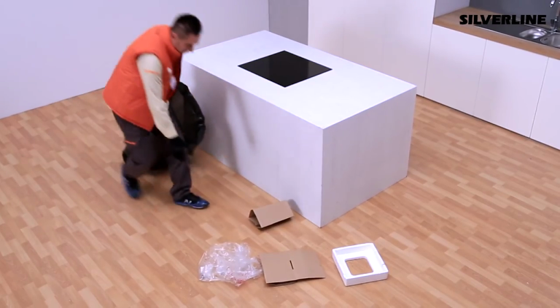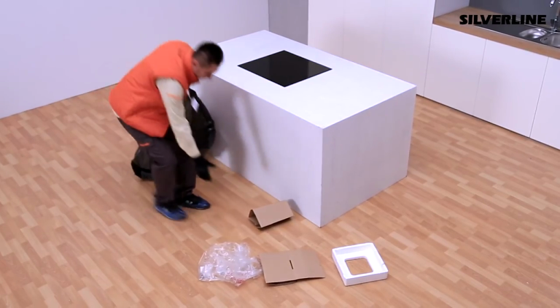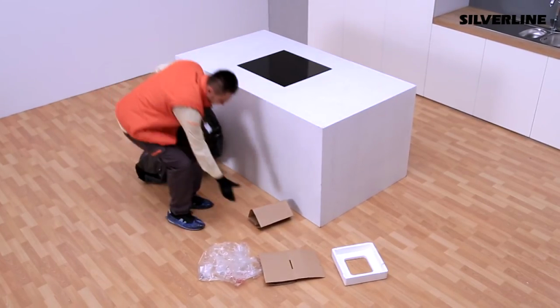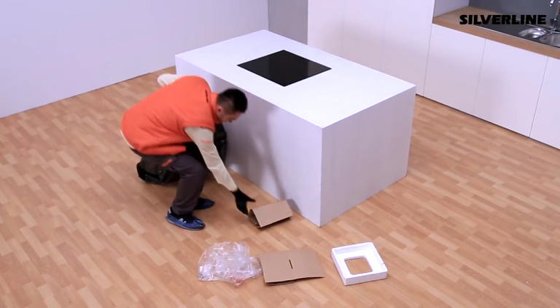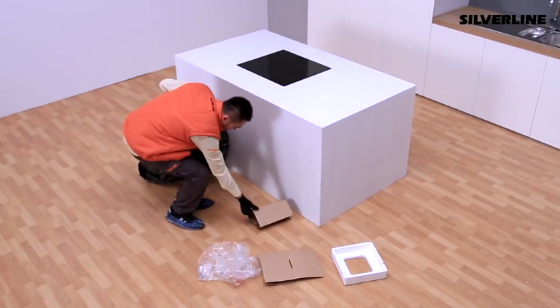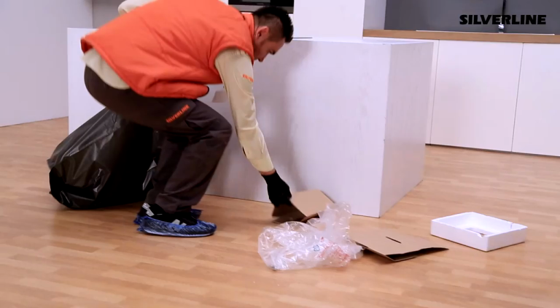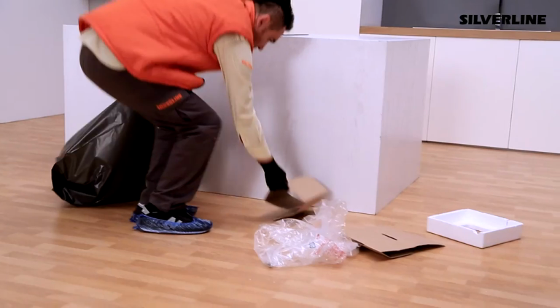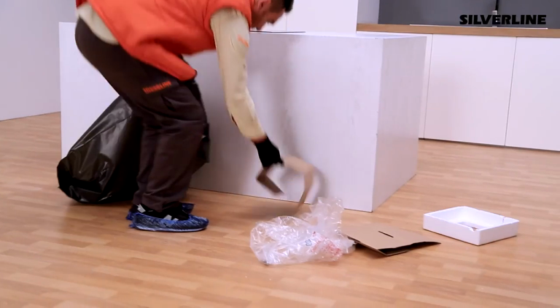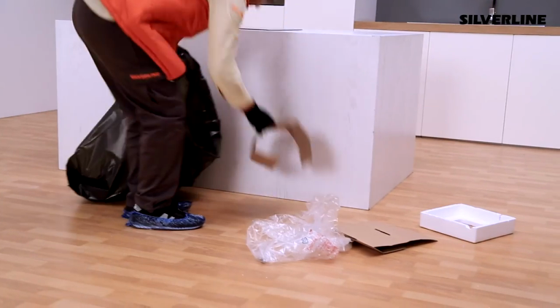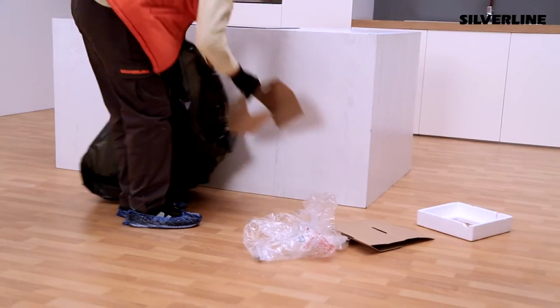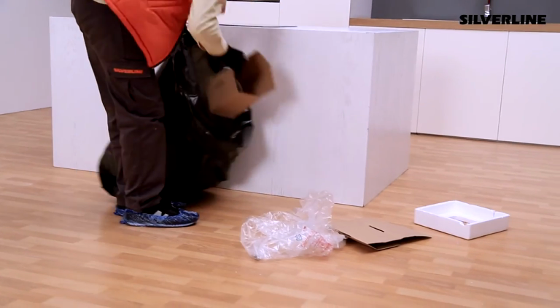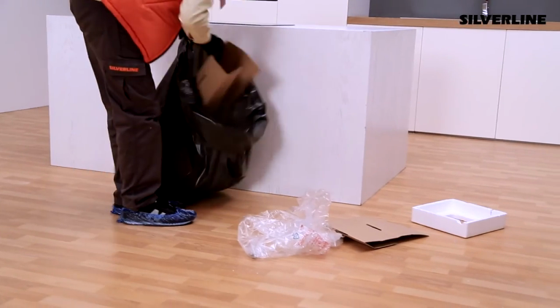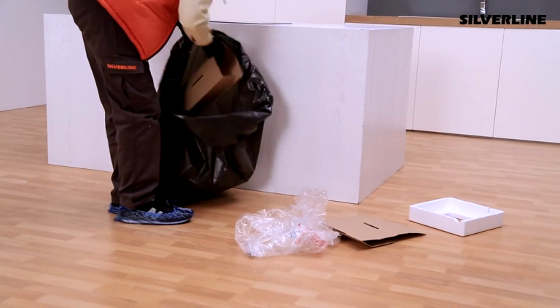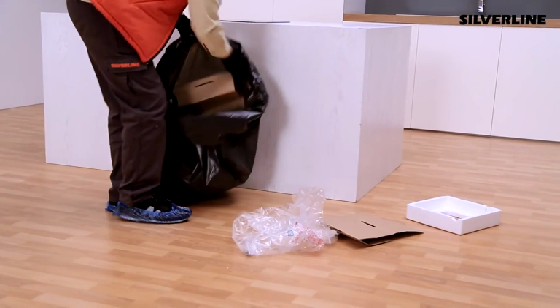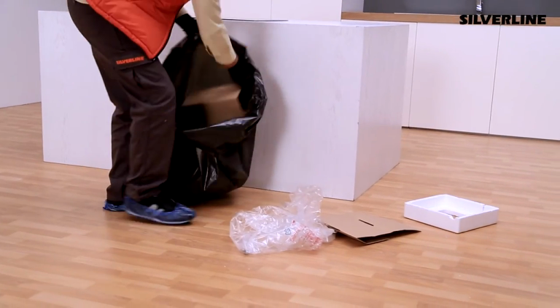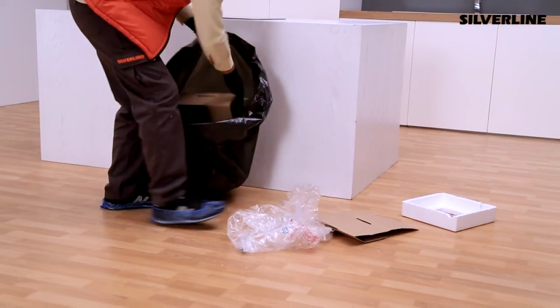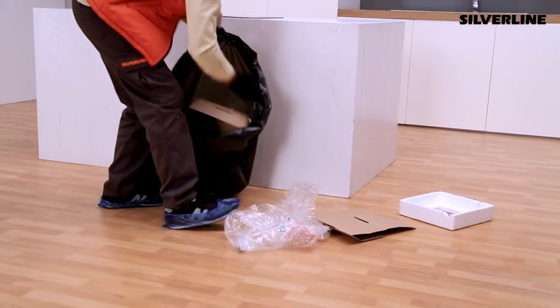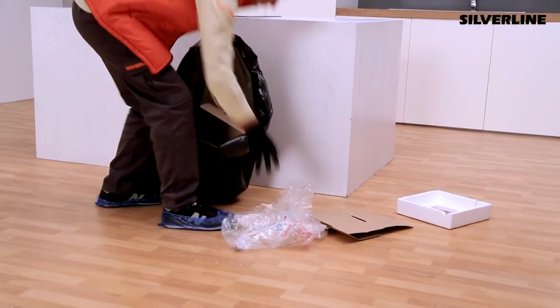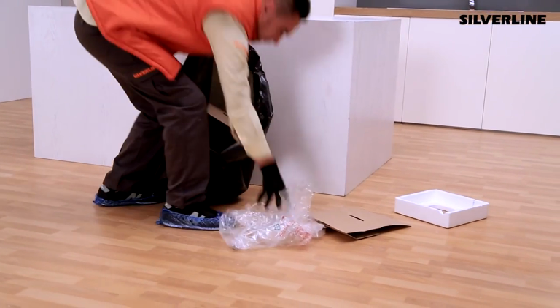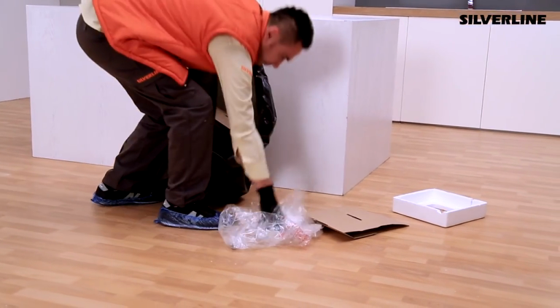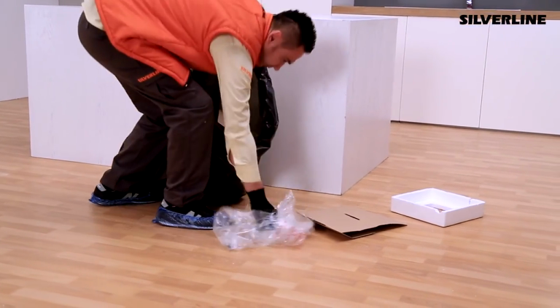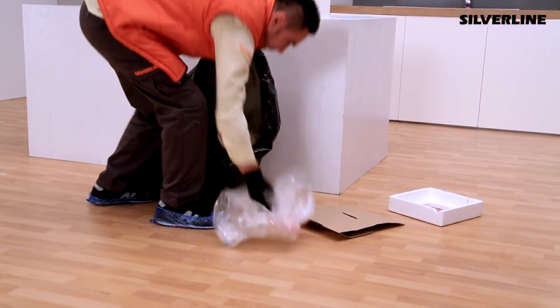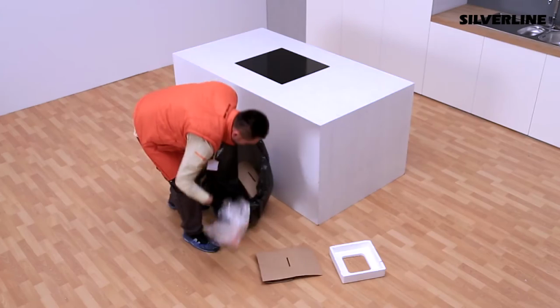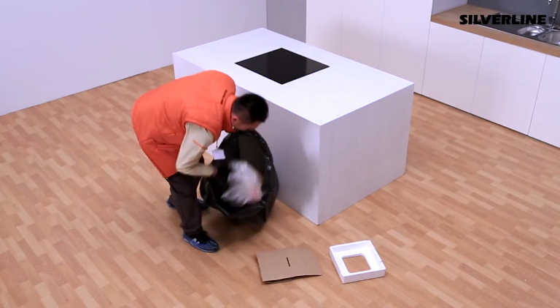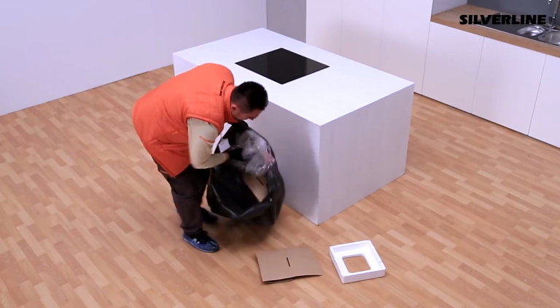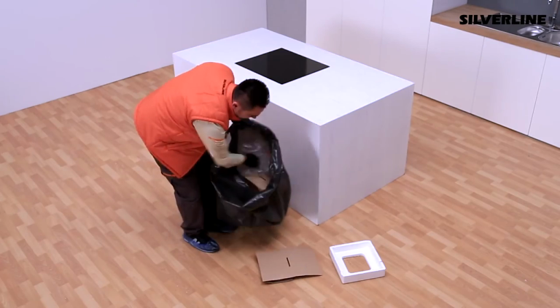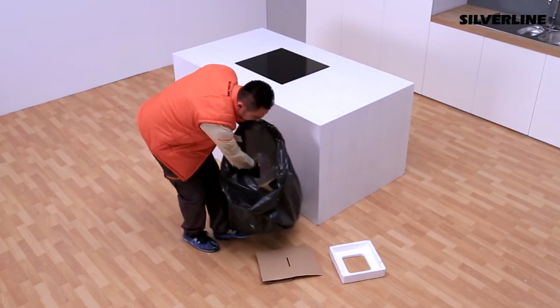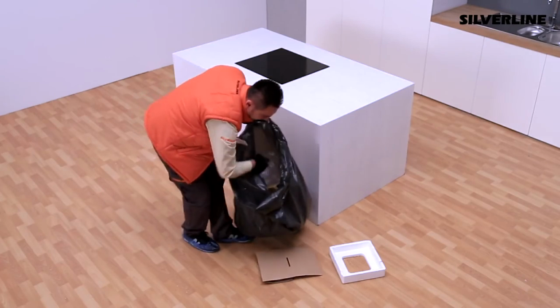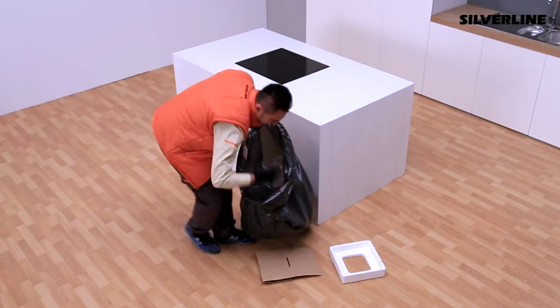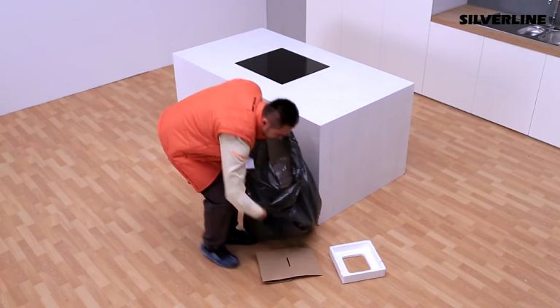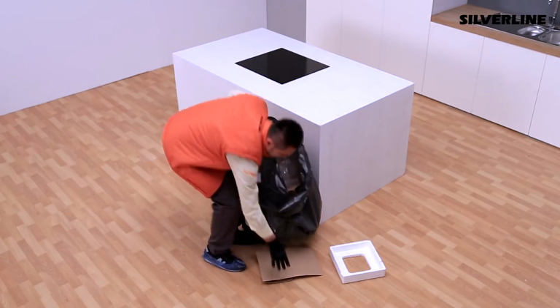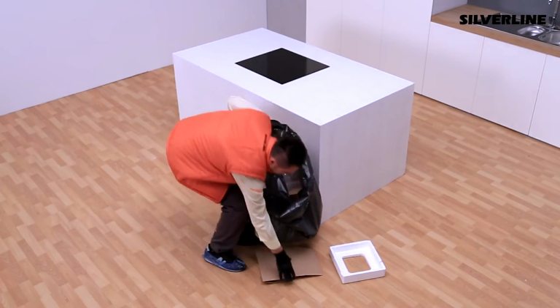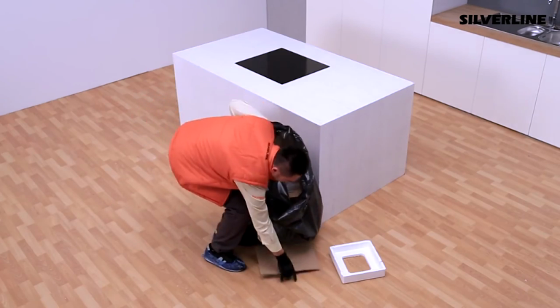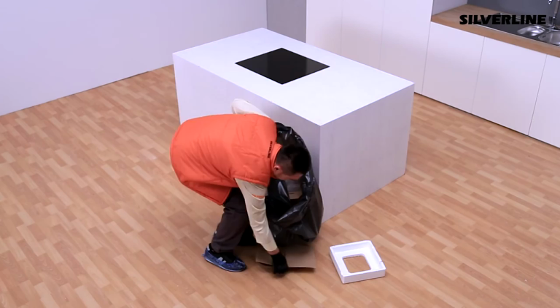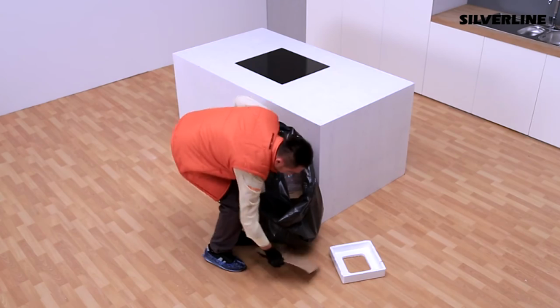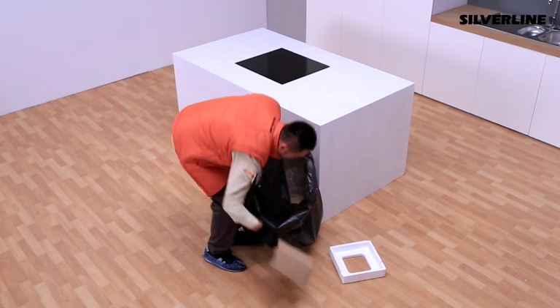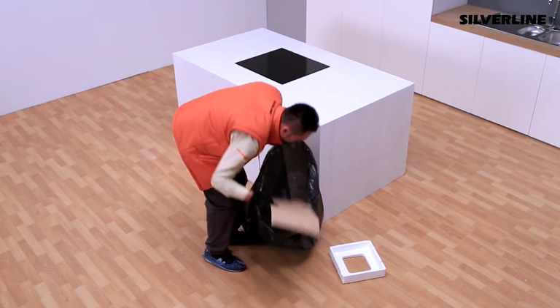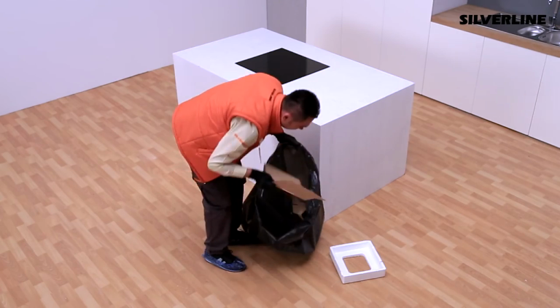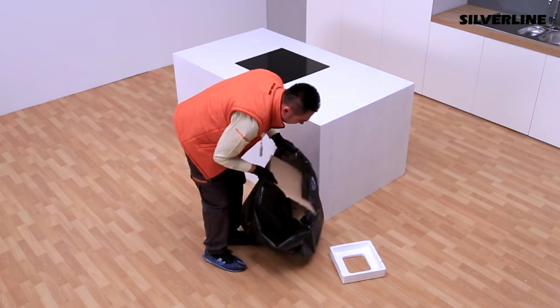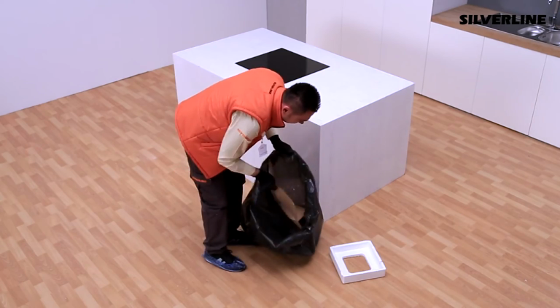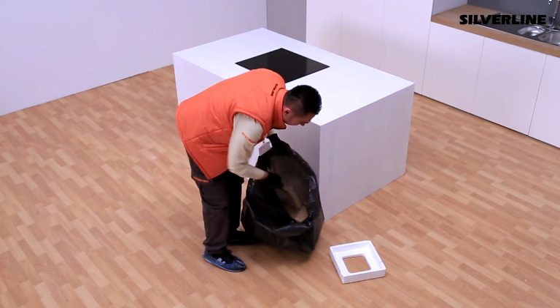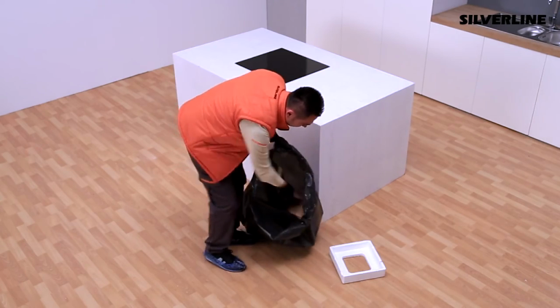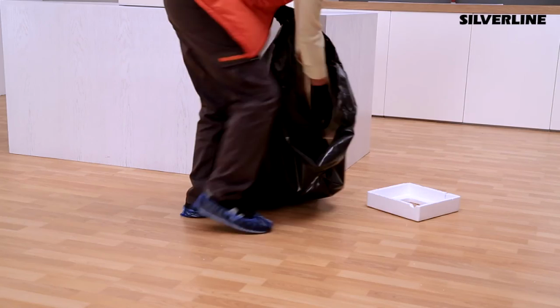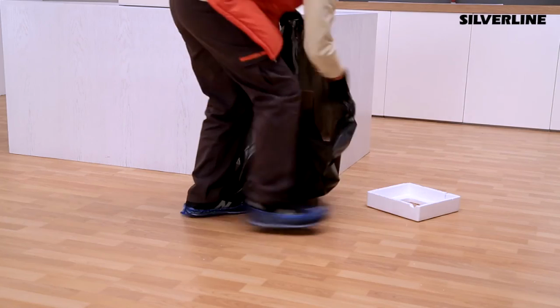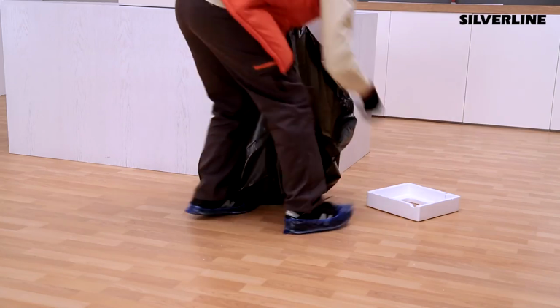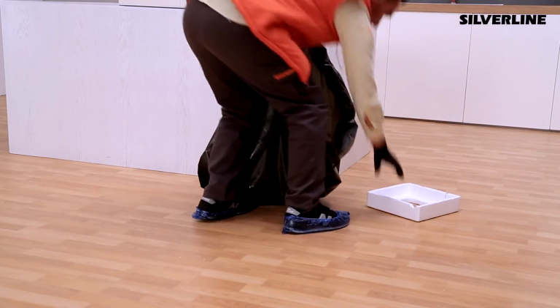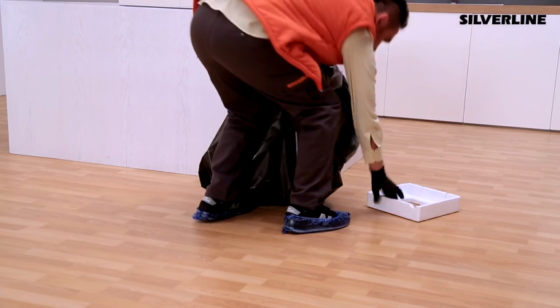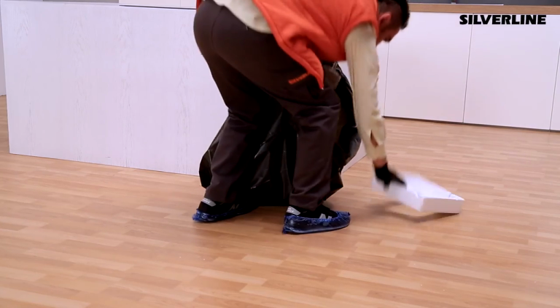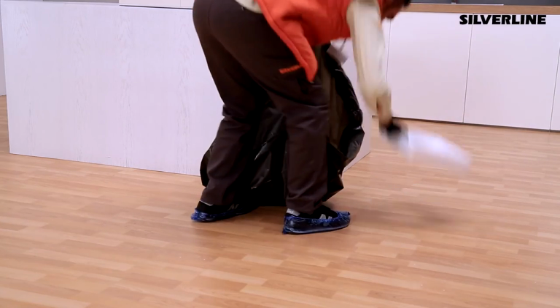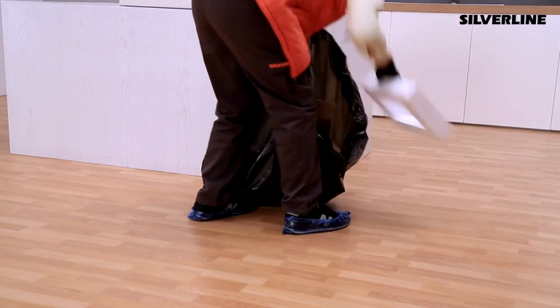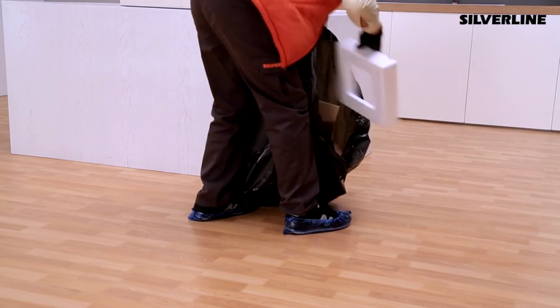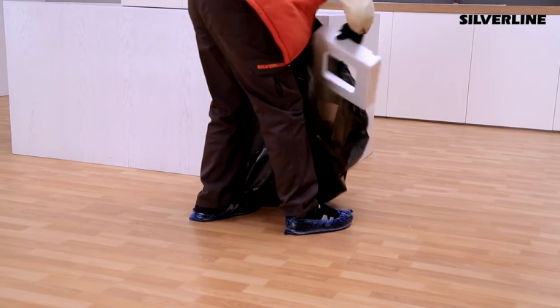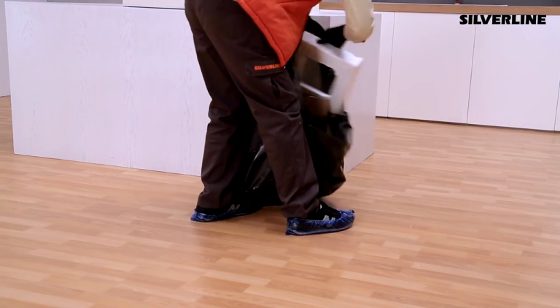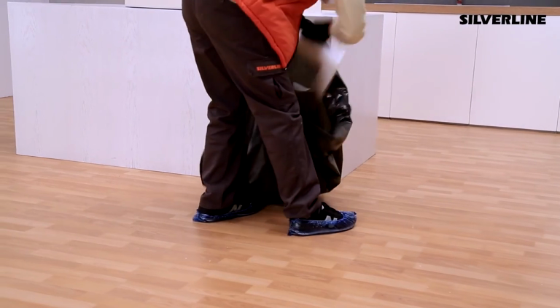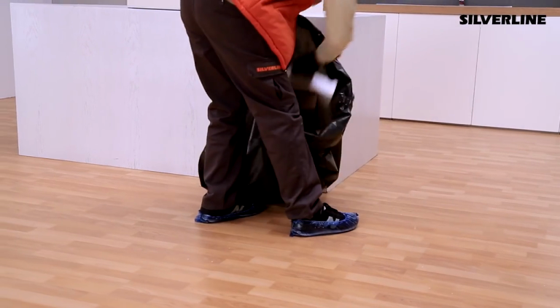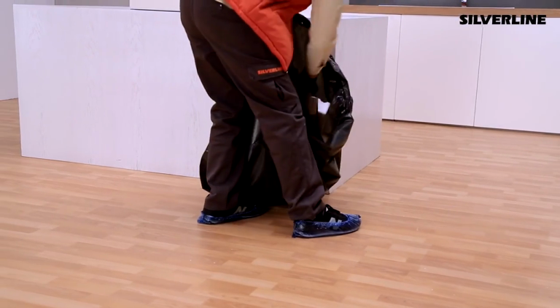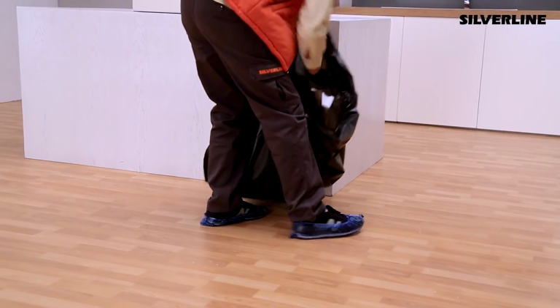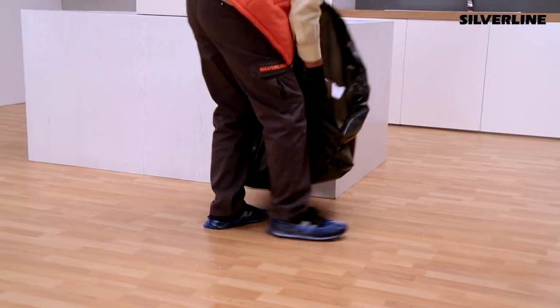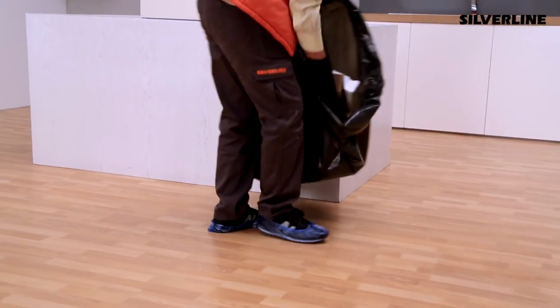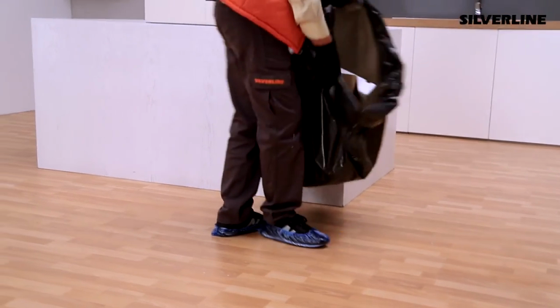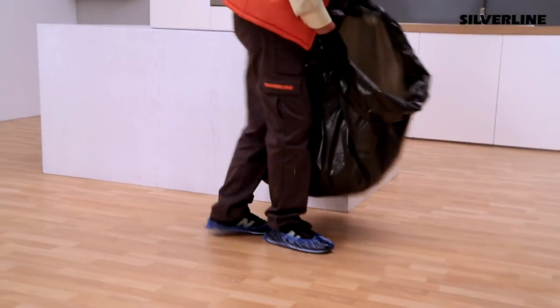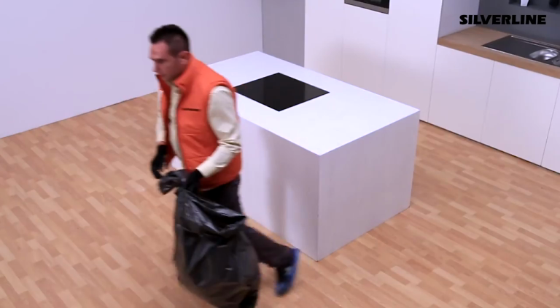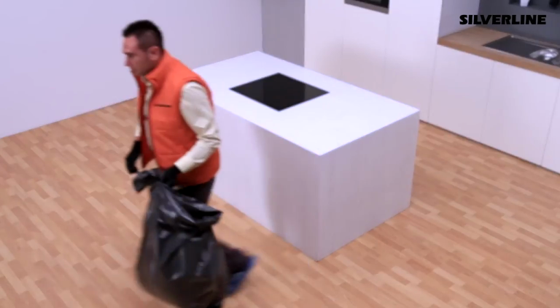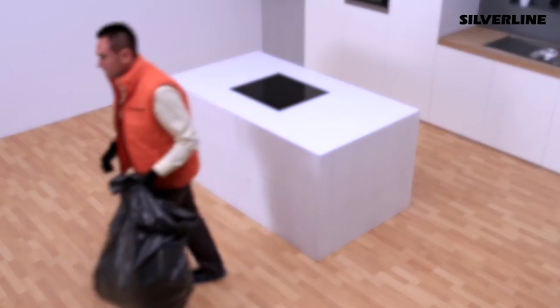Put the waste after the installation into the garbage bag and leave the bag out of the door.